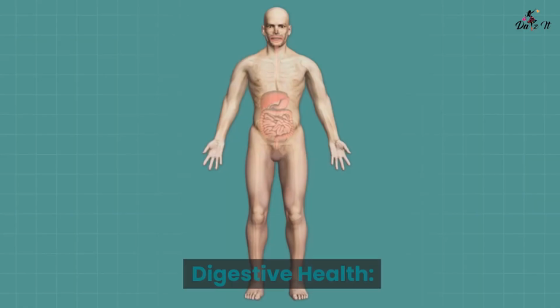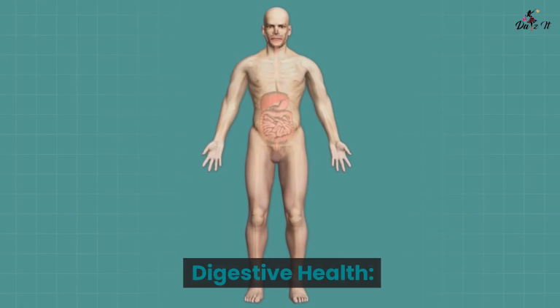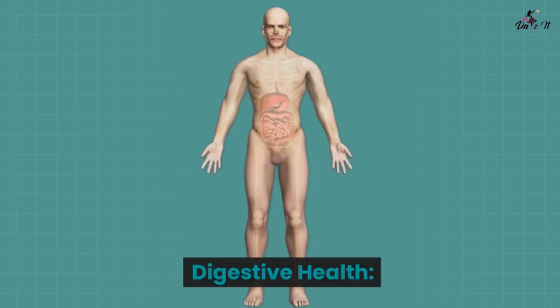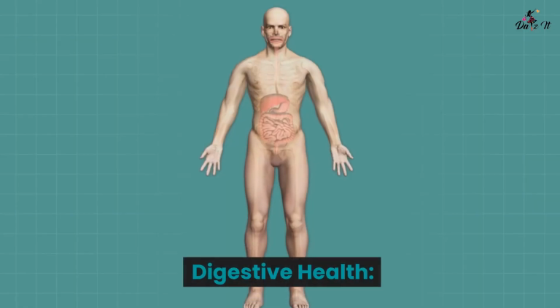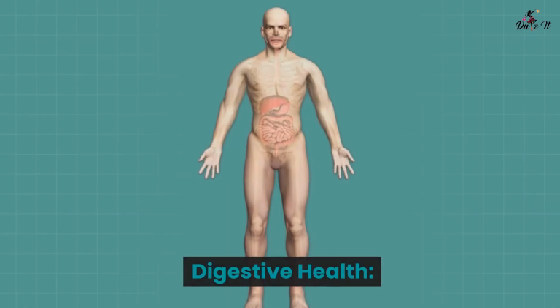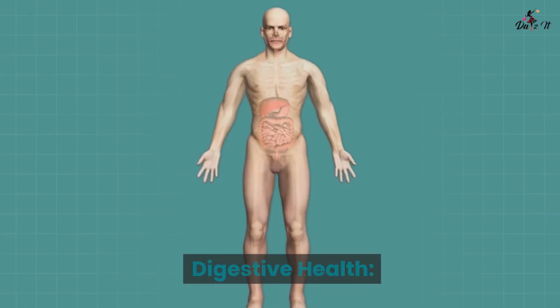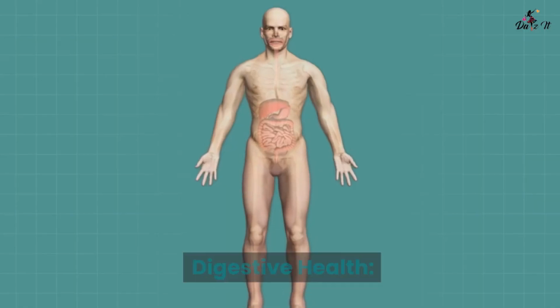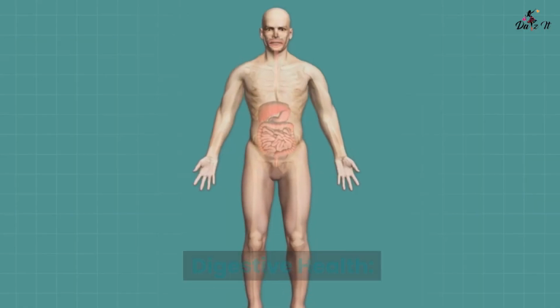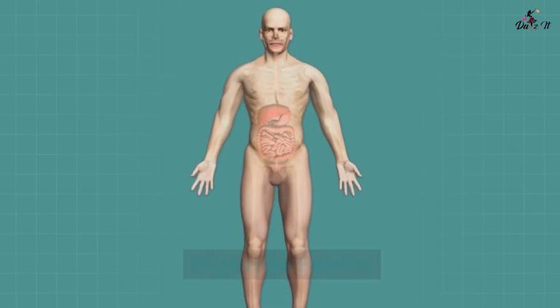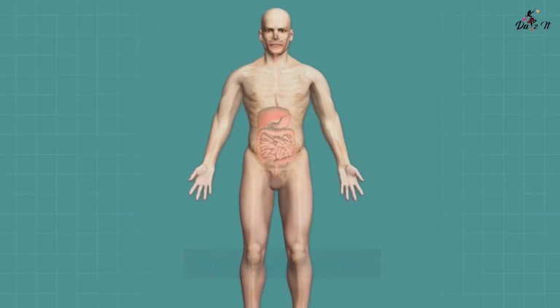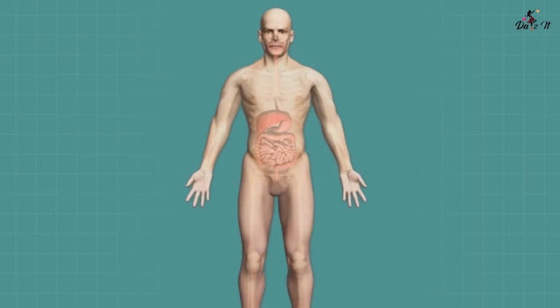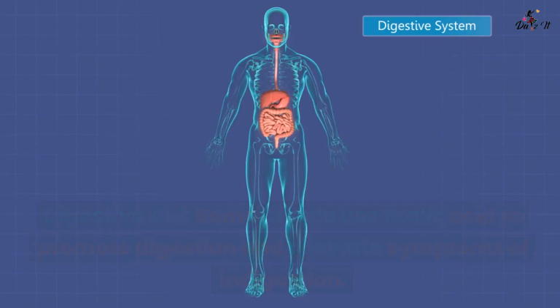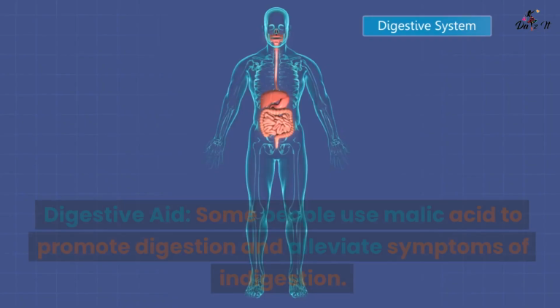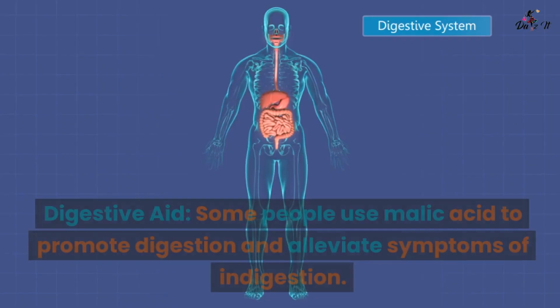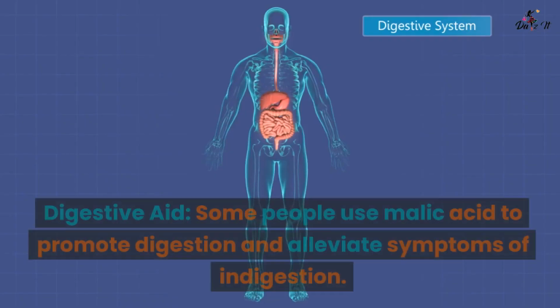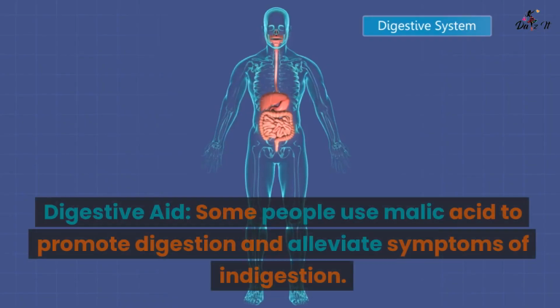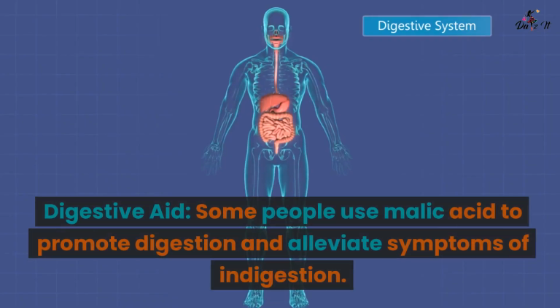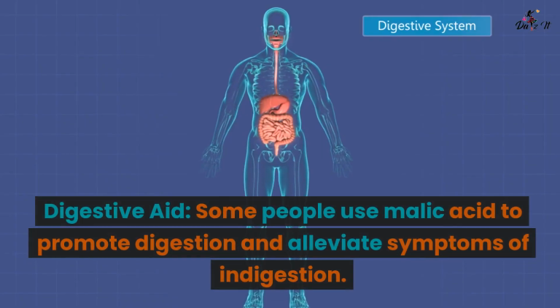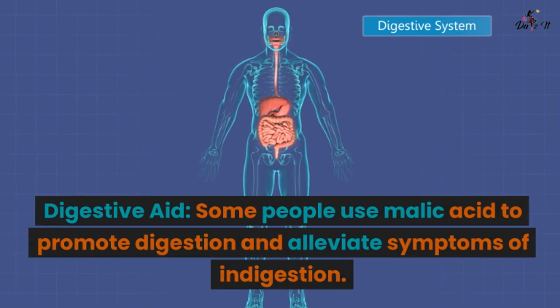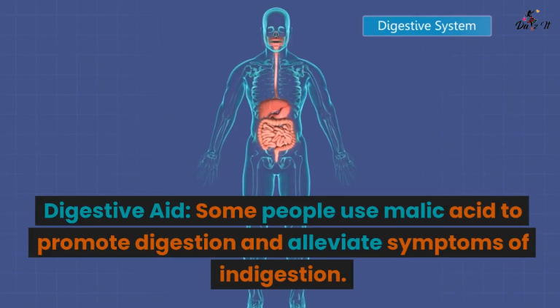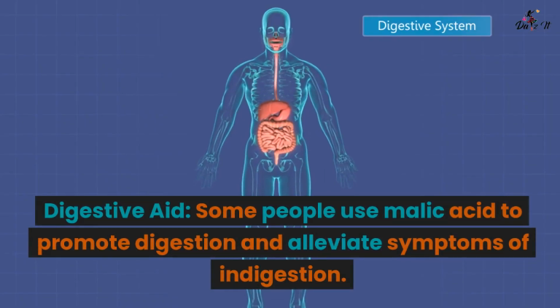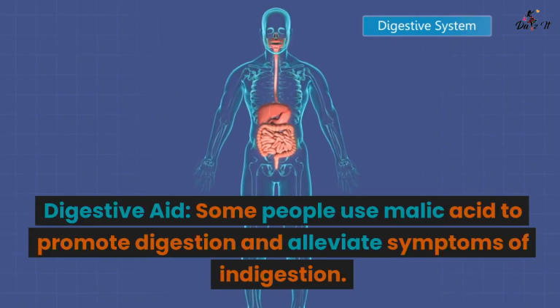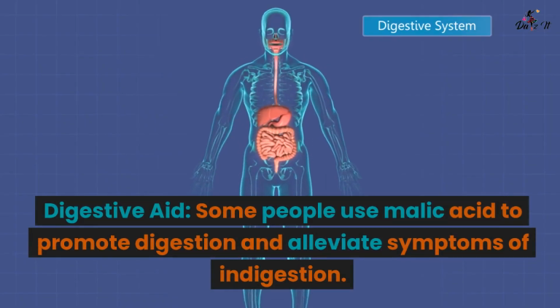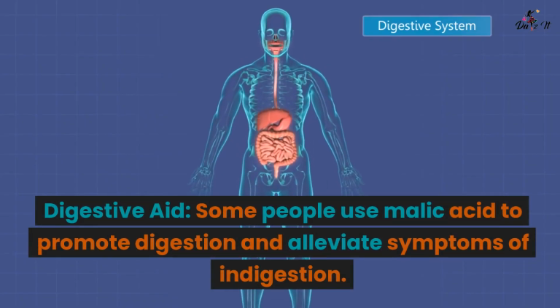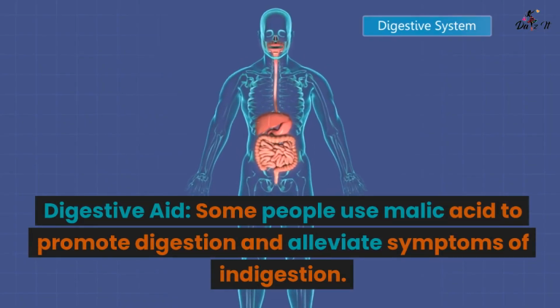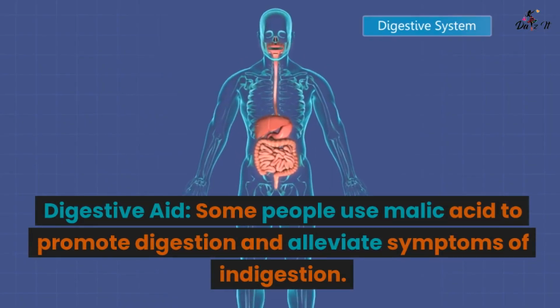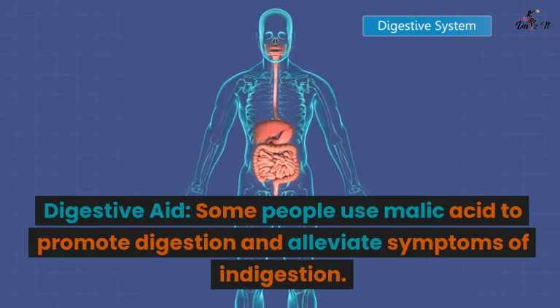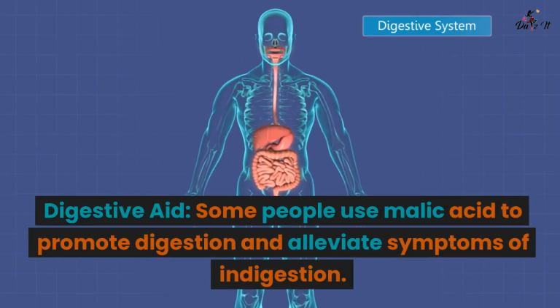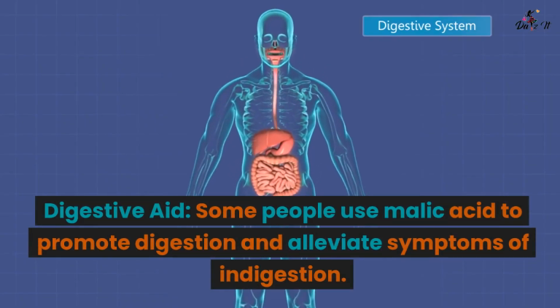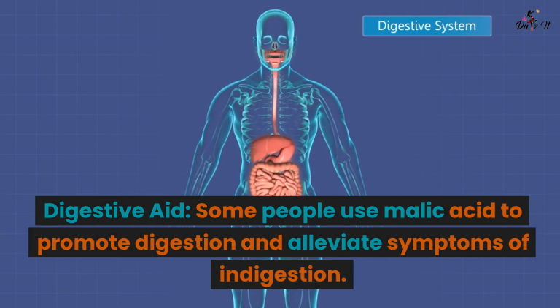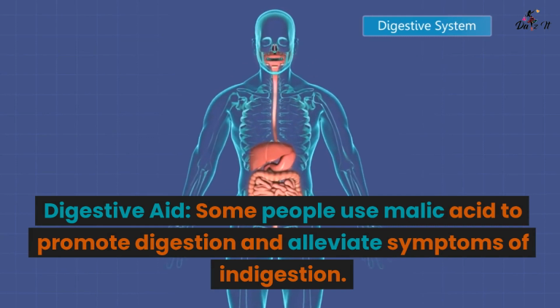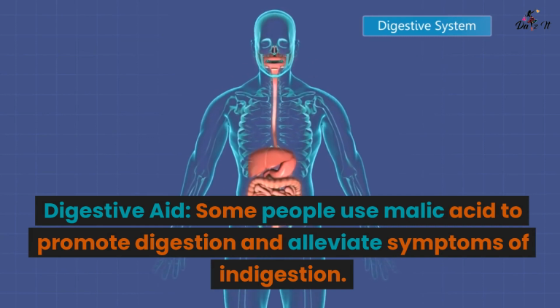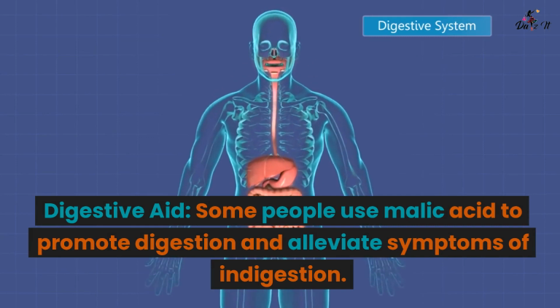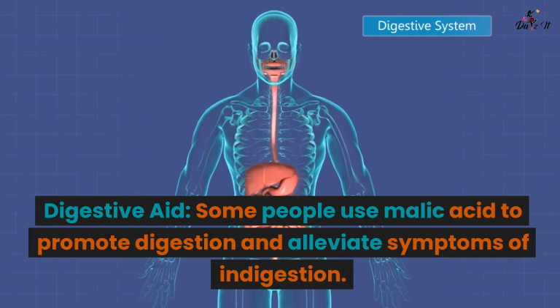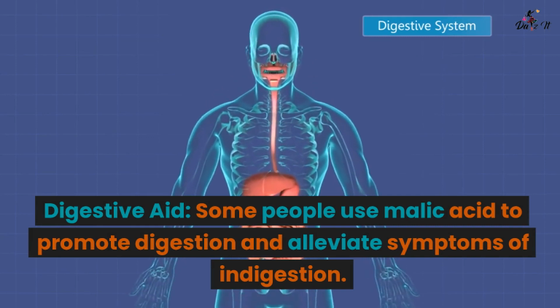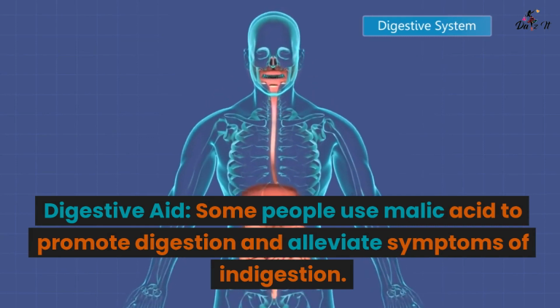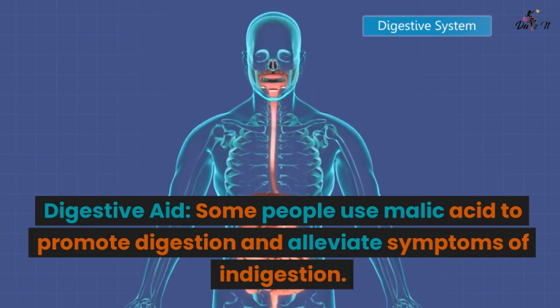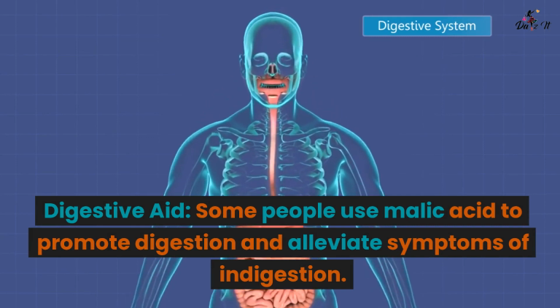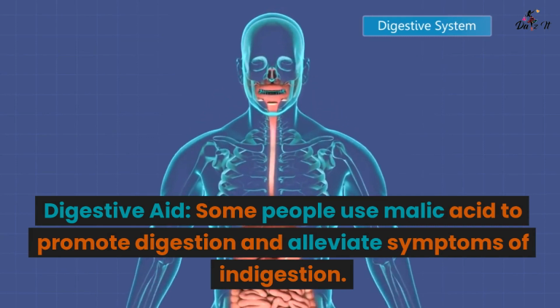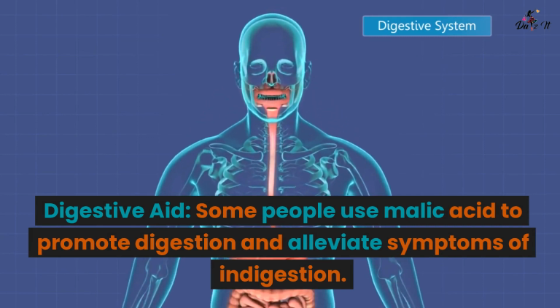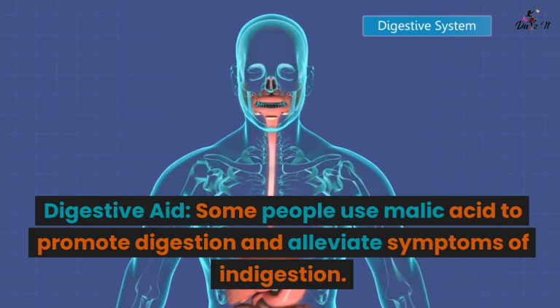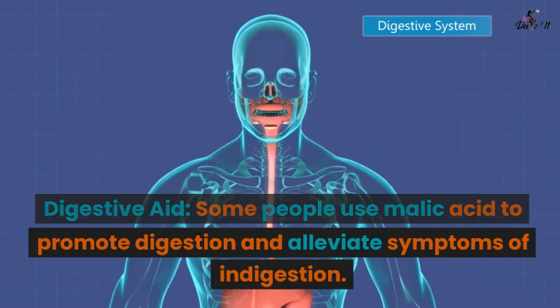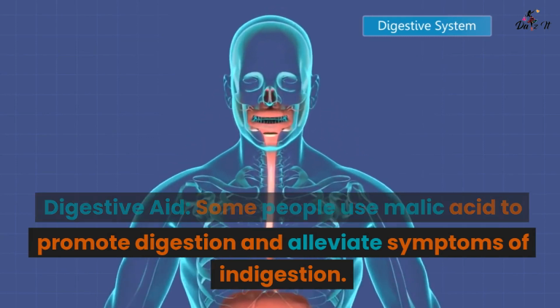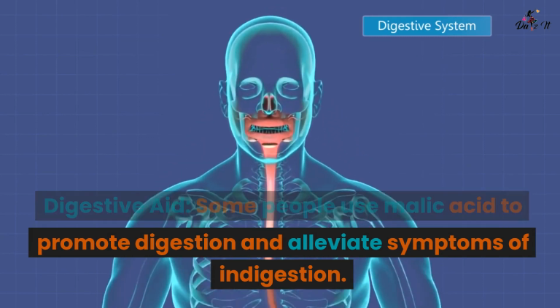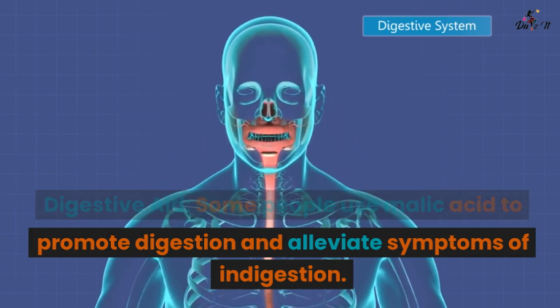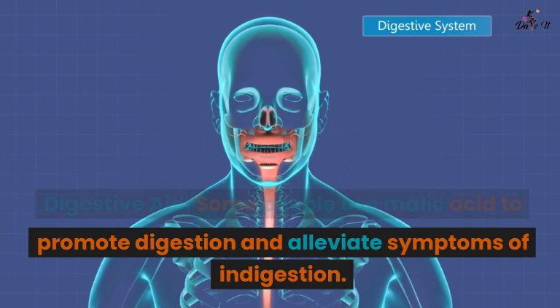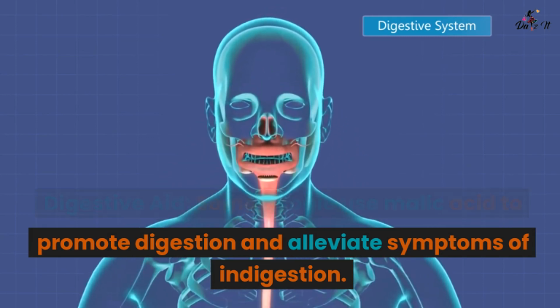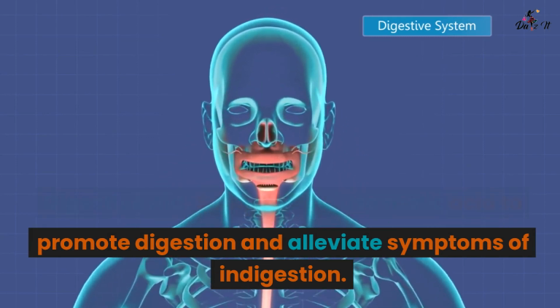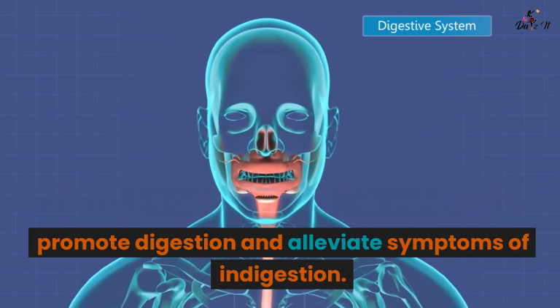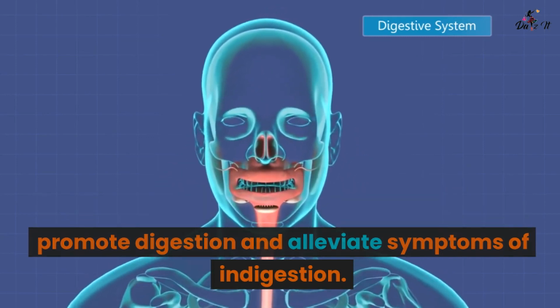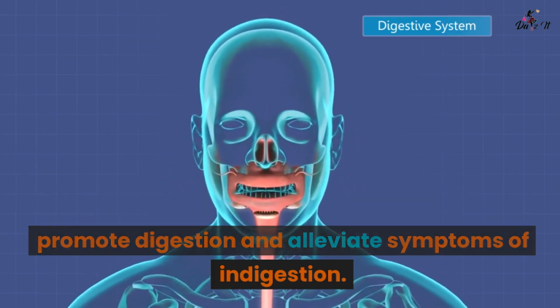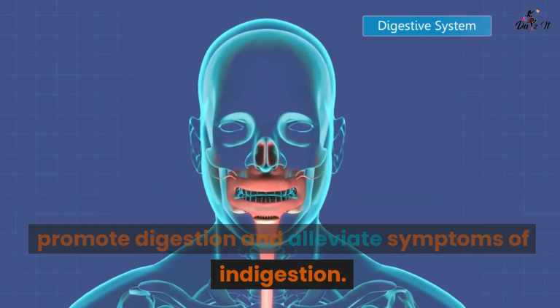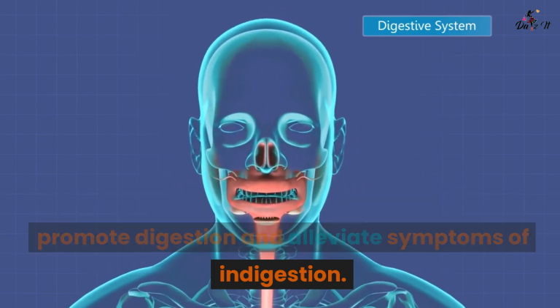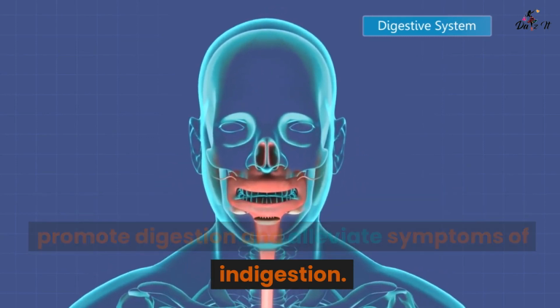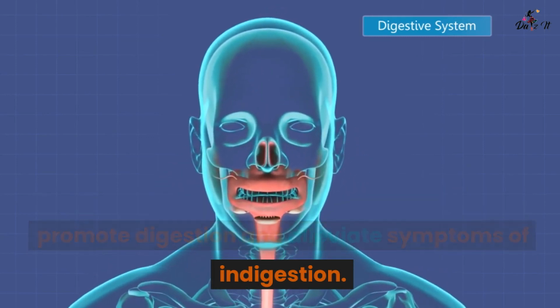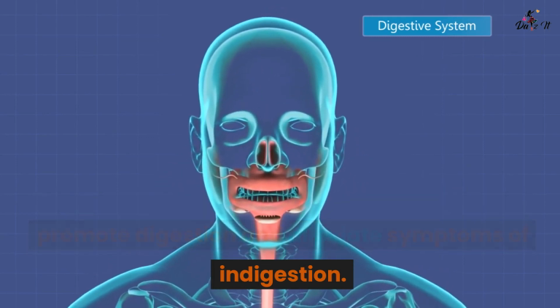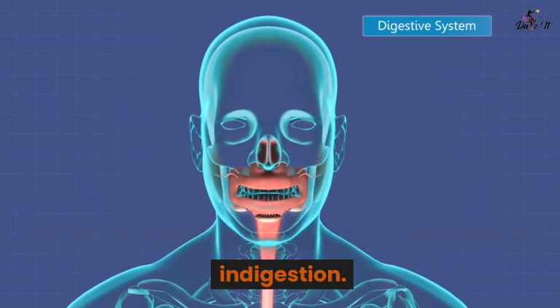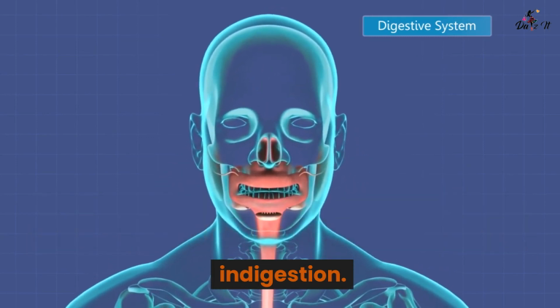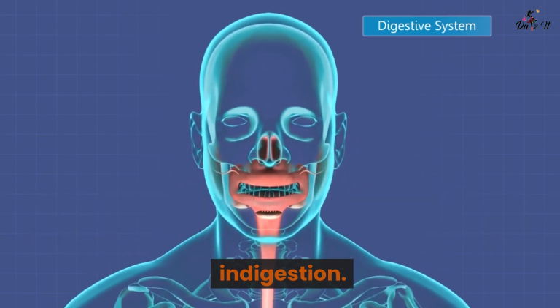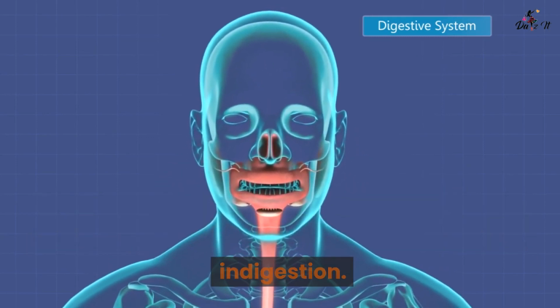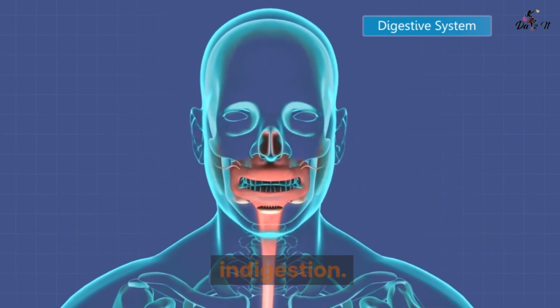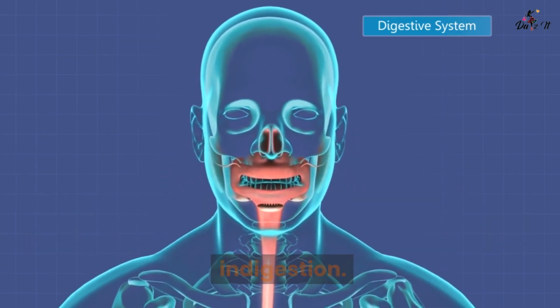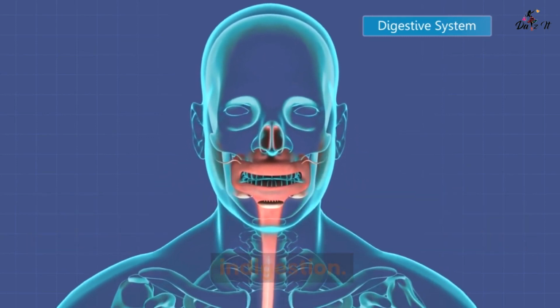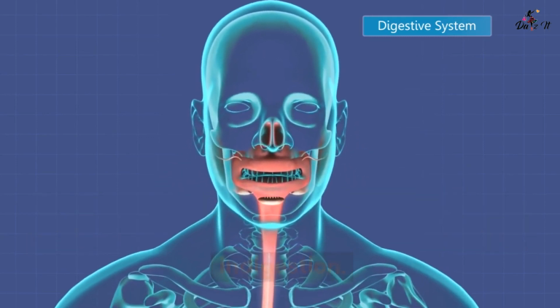Digestive health: Digestive aid. Some people use malic acid to promote digestion and alleviate symptoms of indigestion.